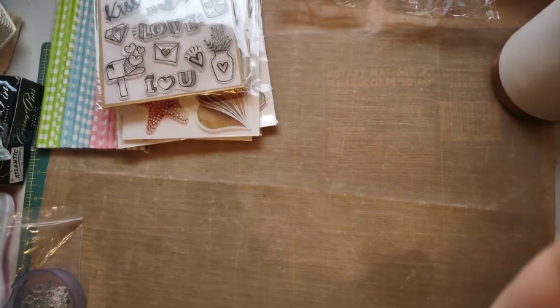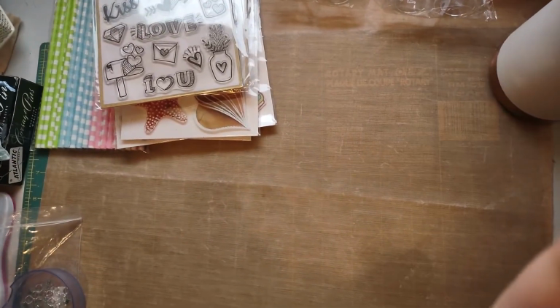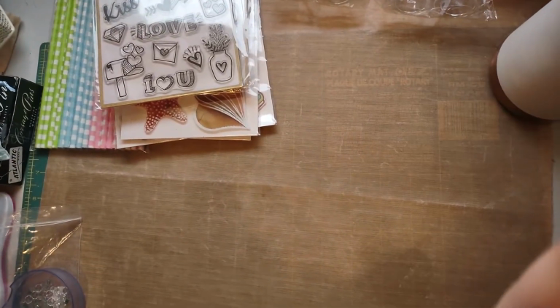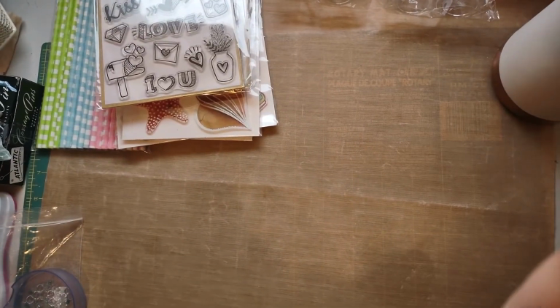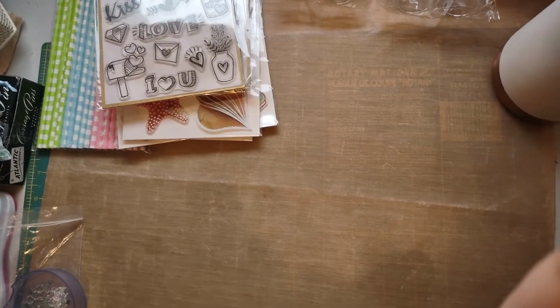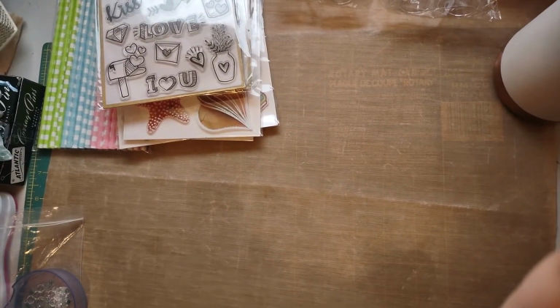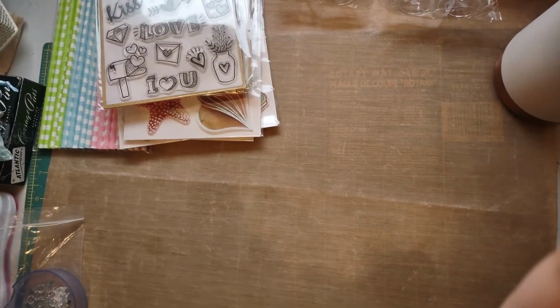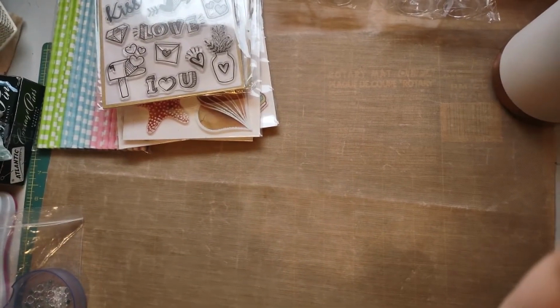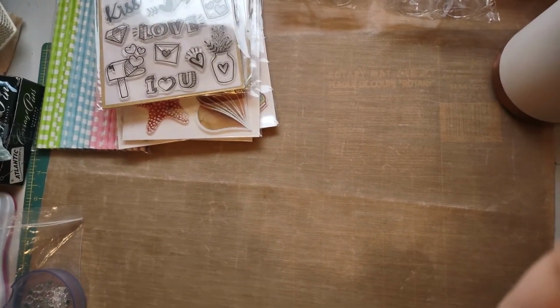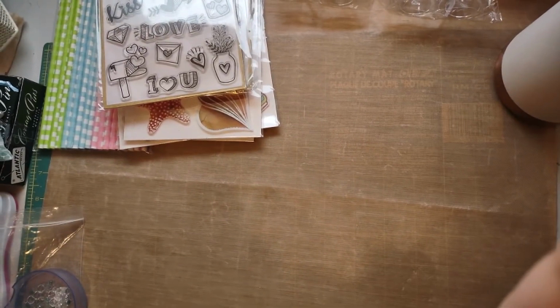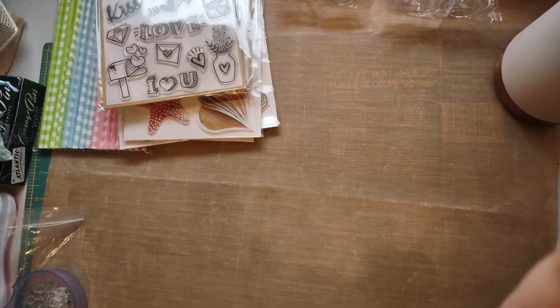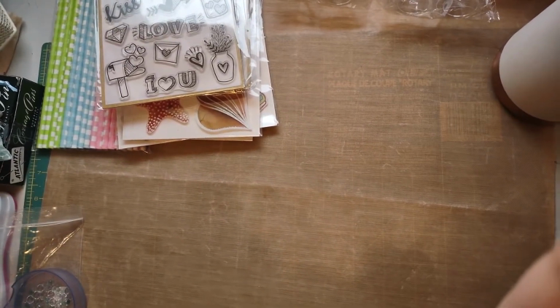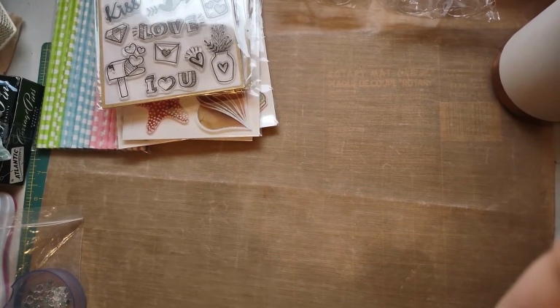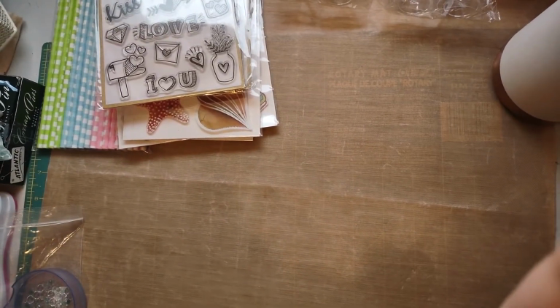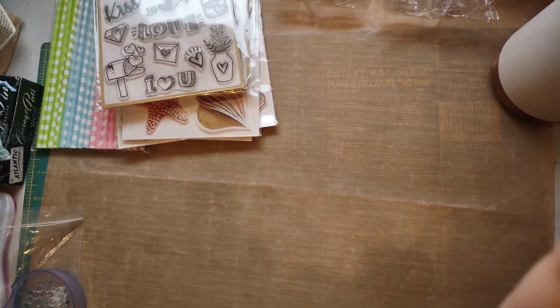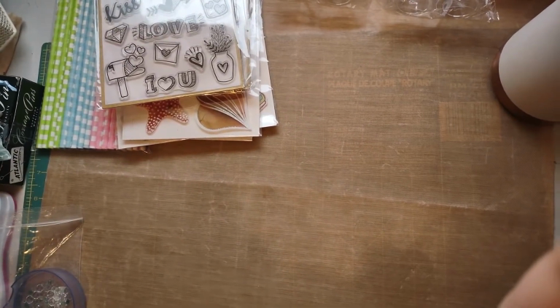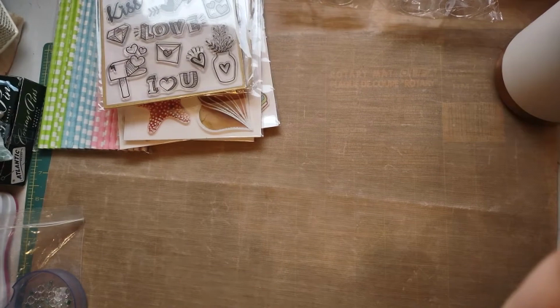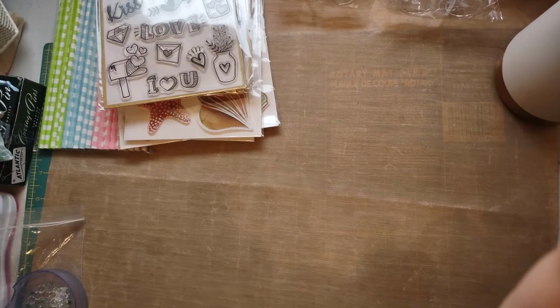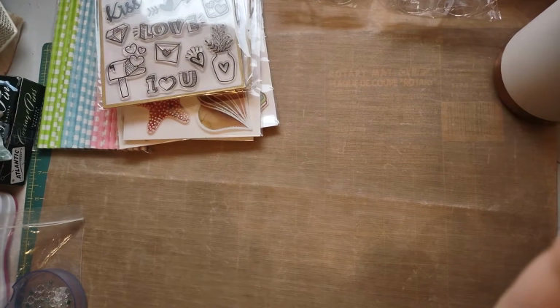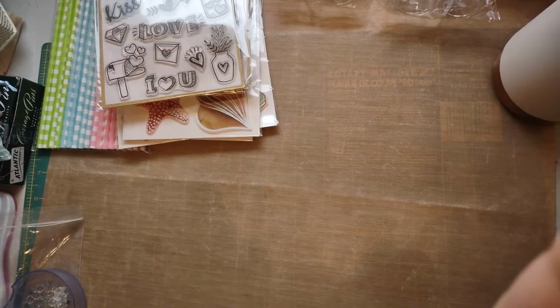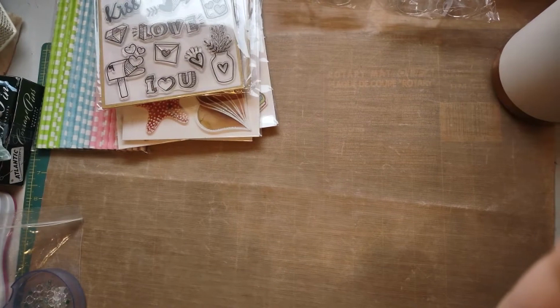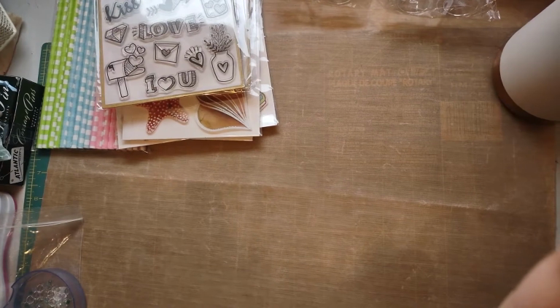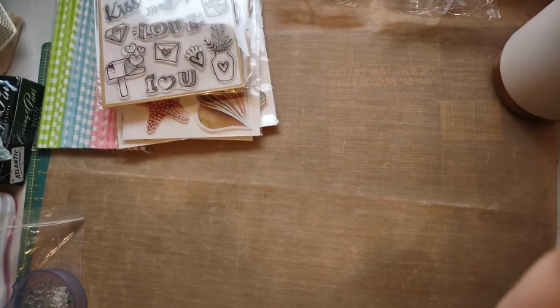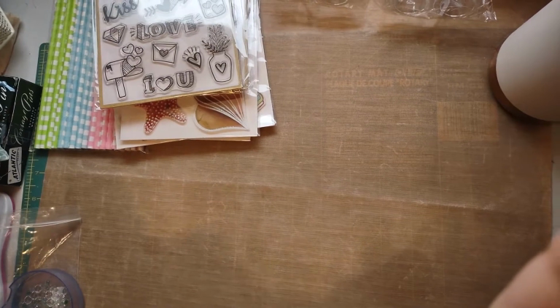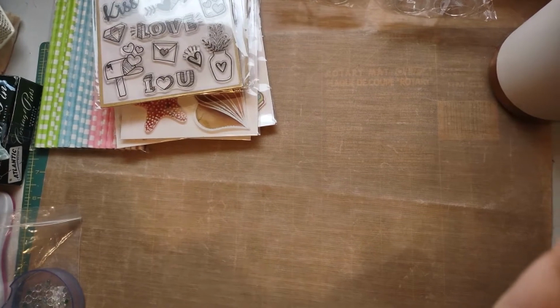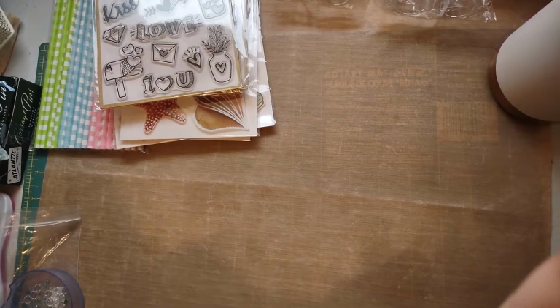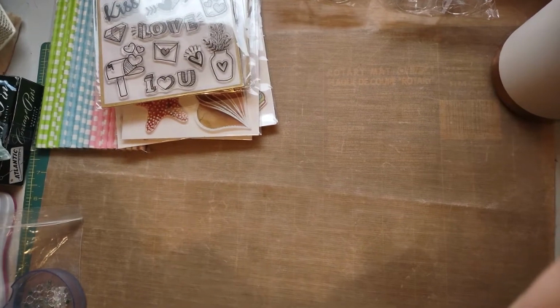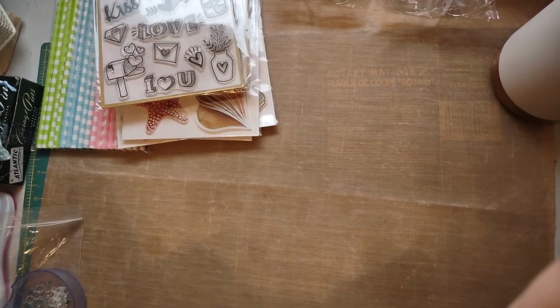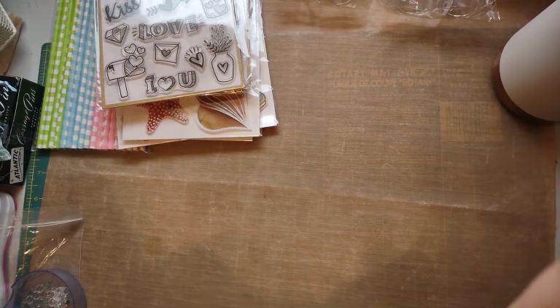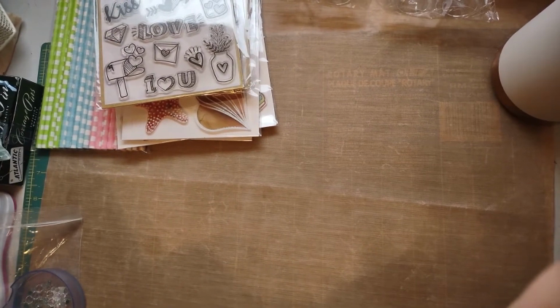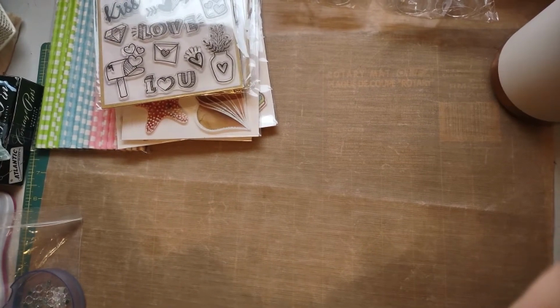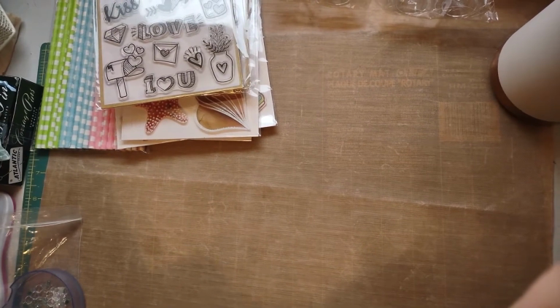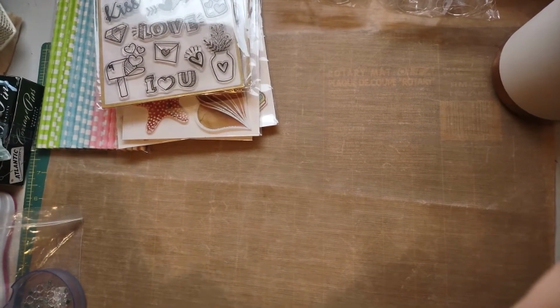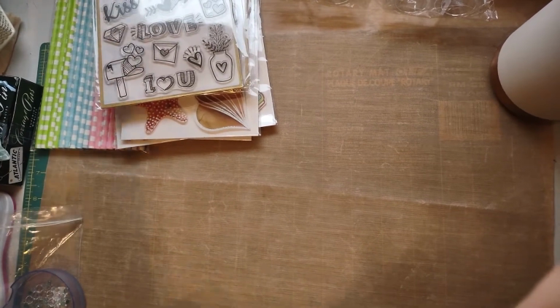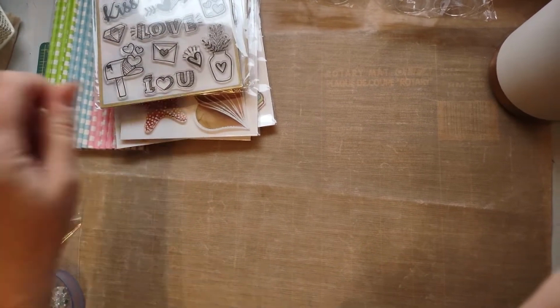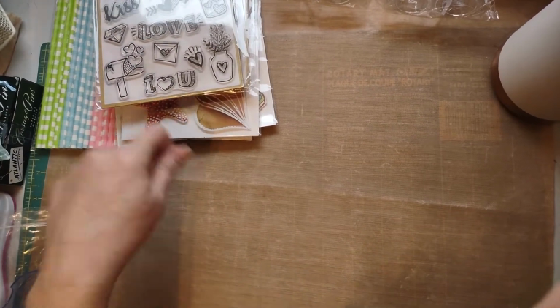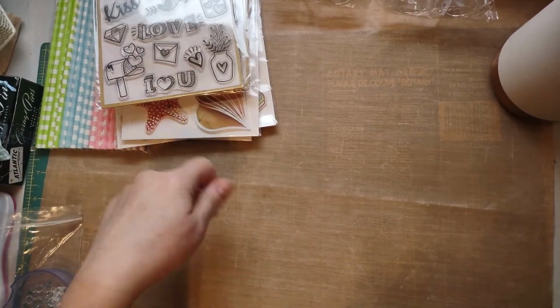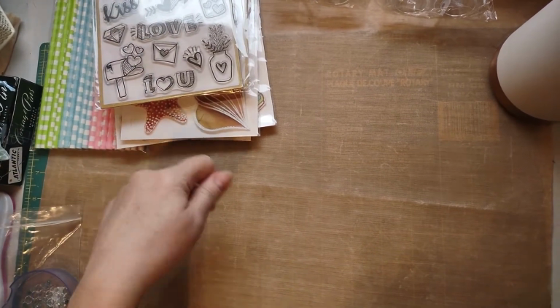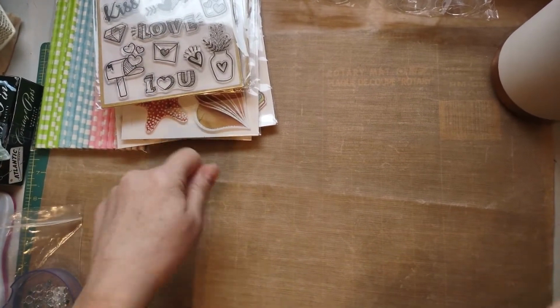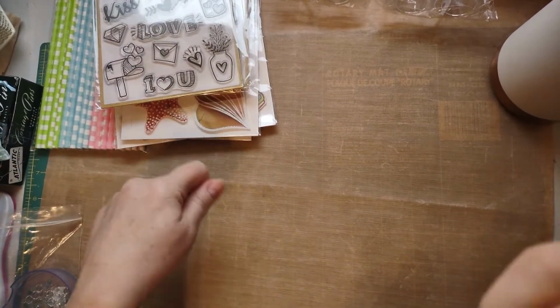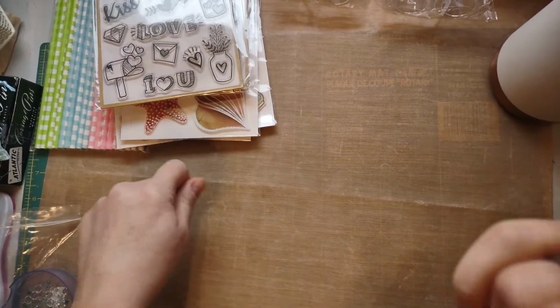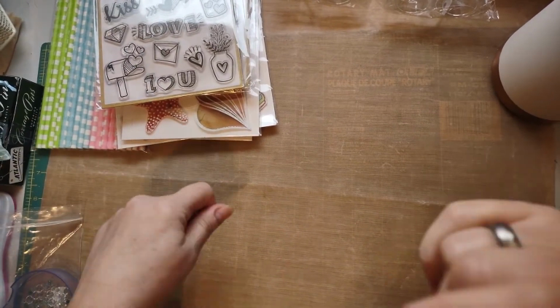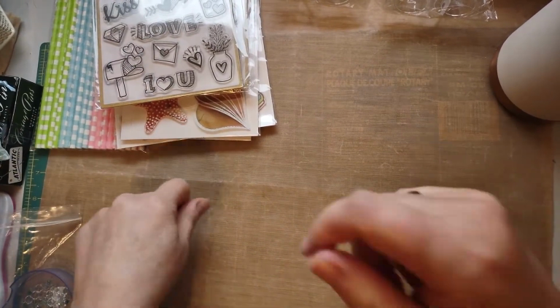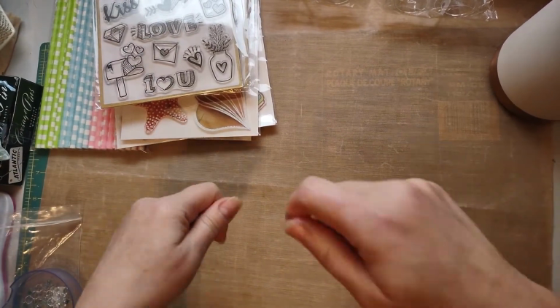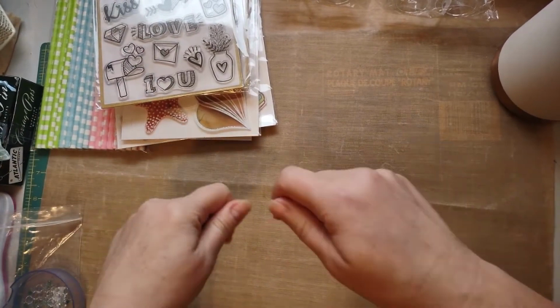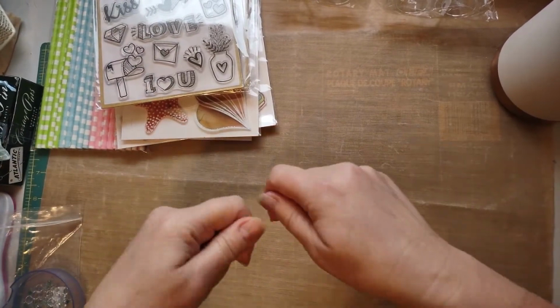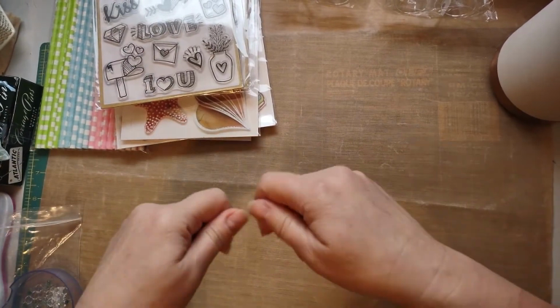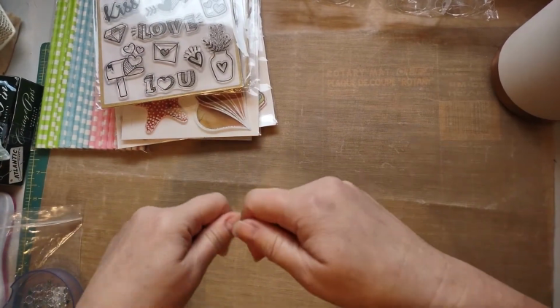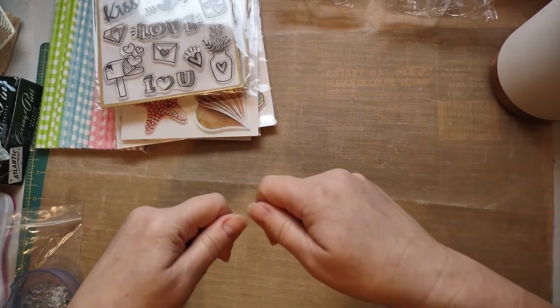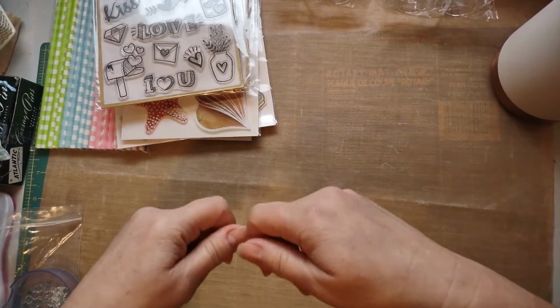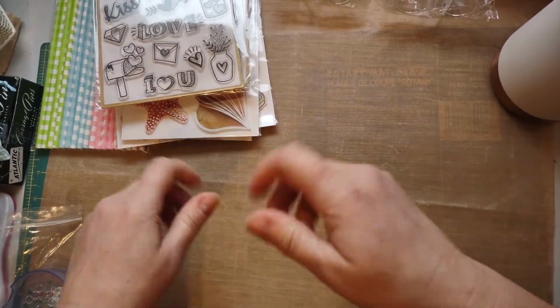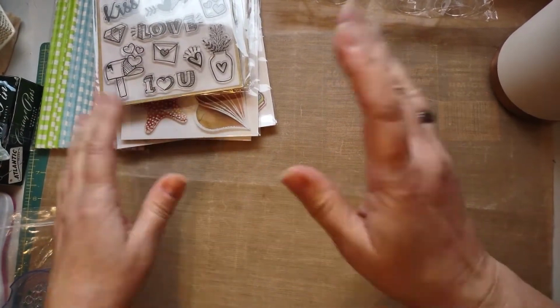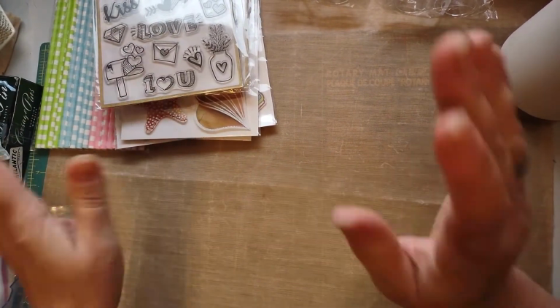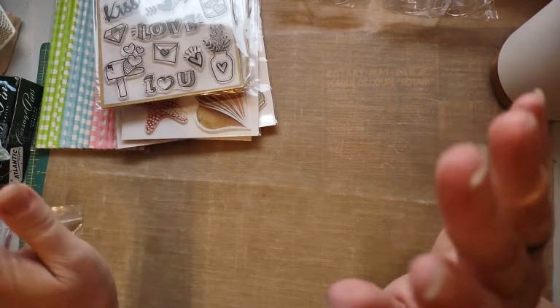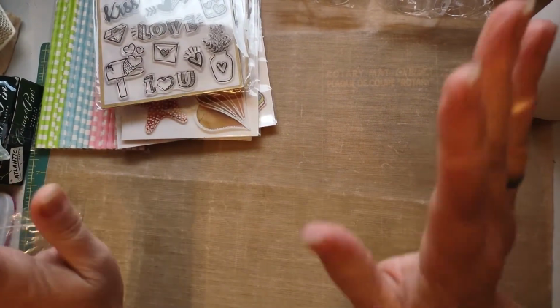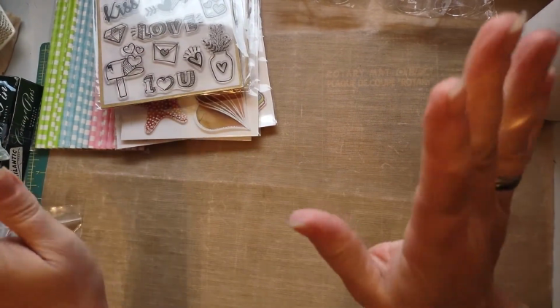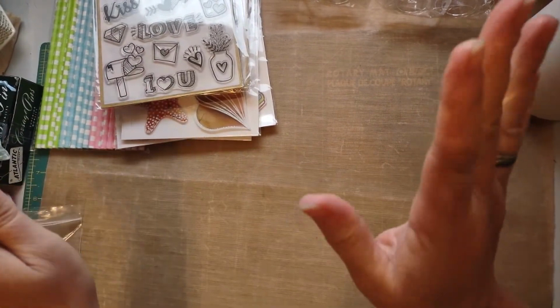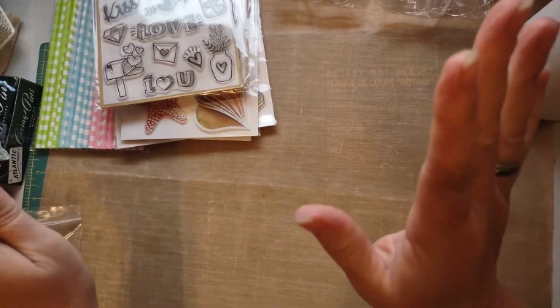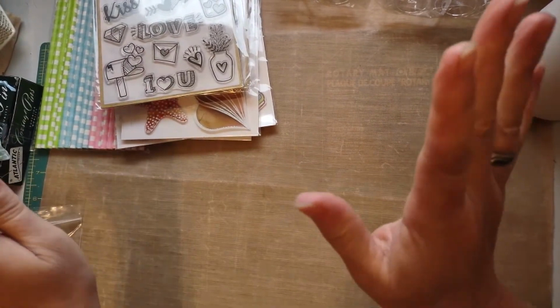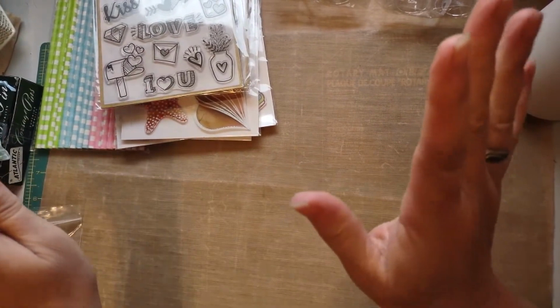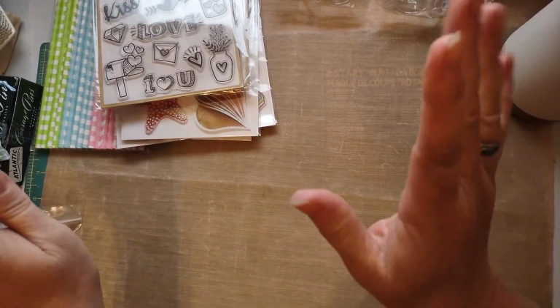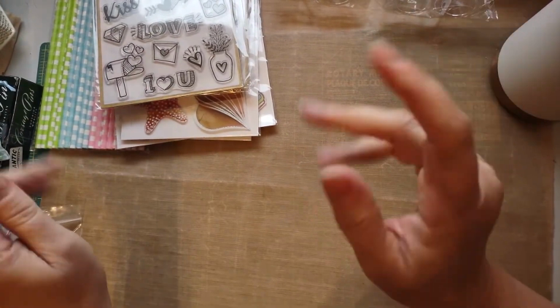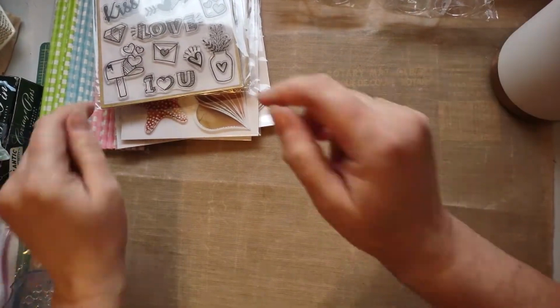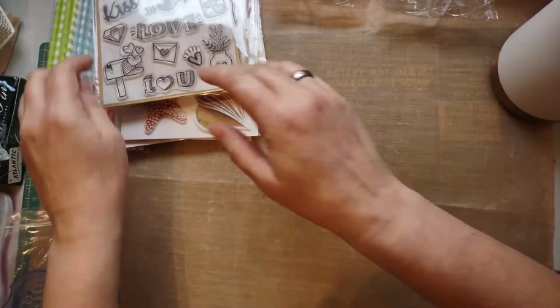I didn't get the spatula kind with the rubber, but it is what it is.